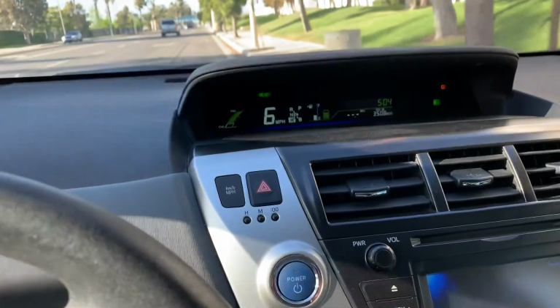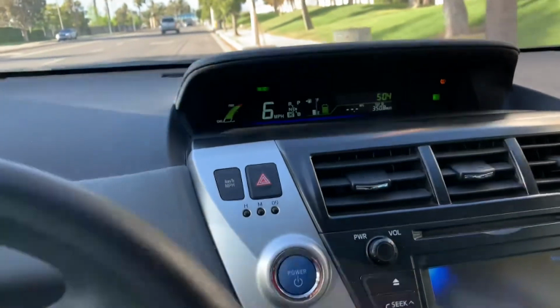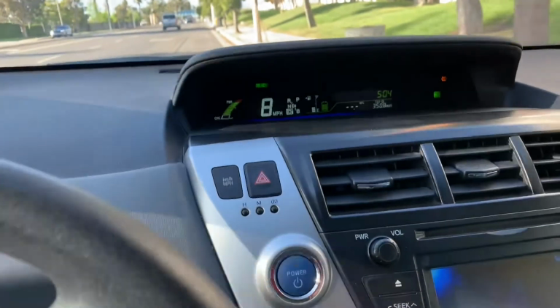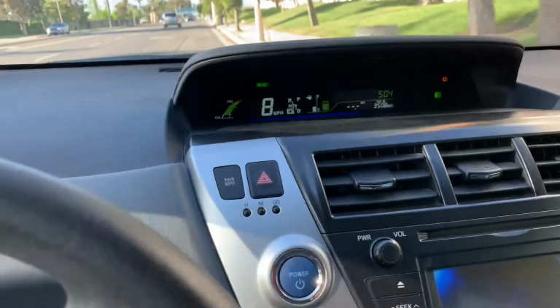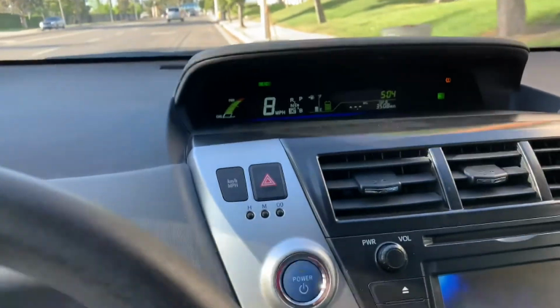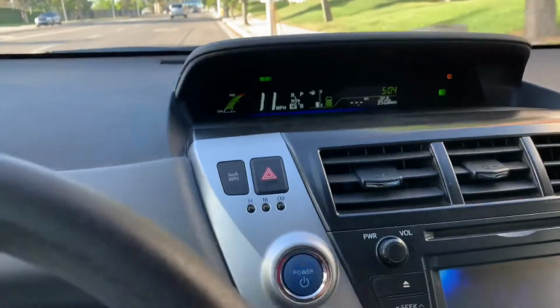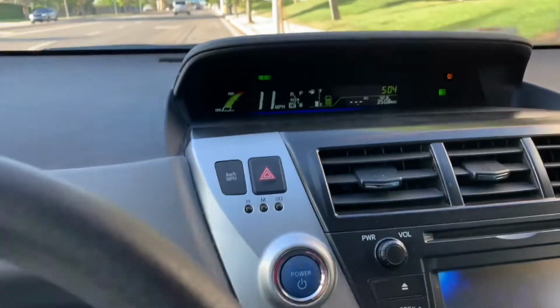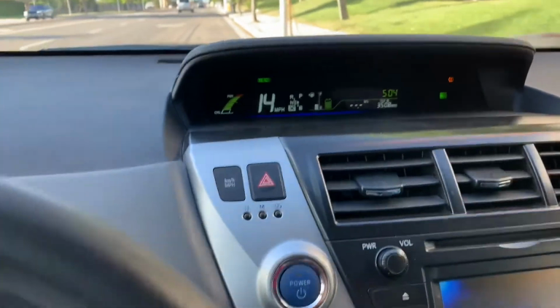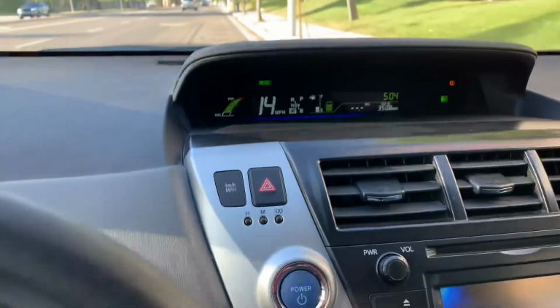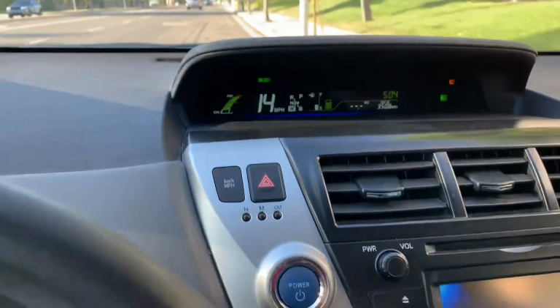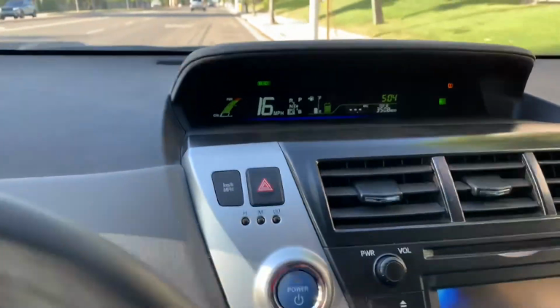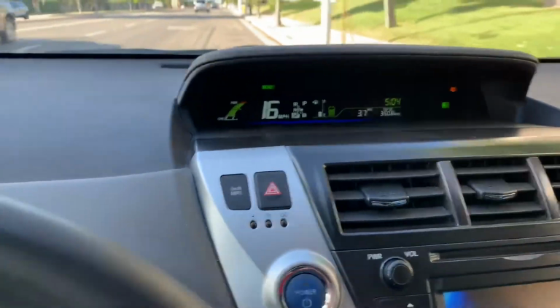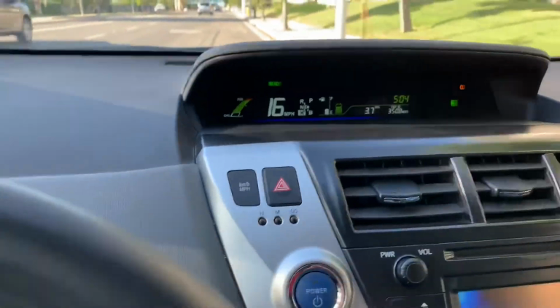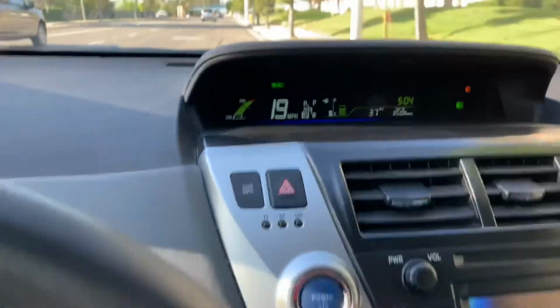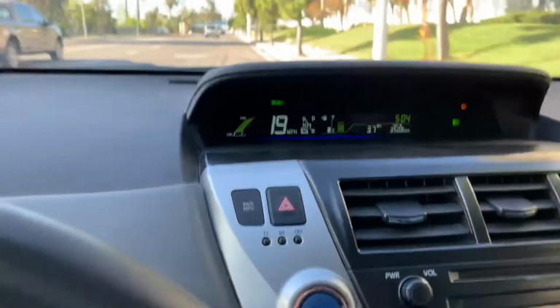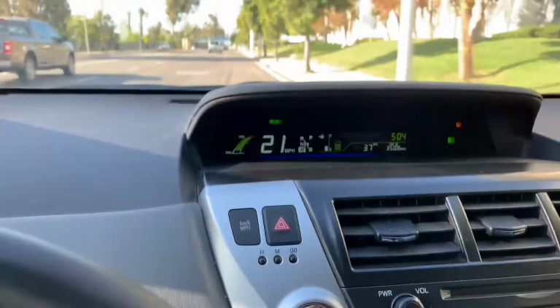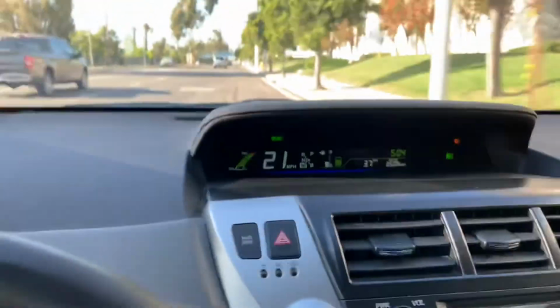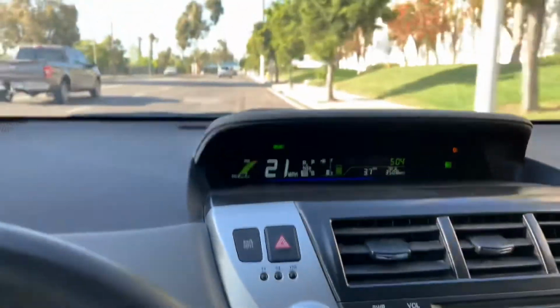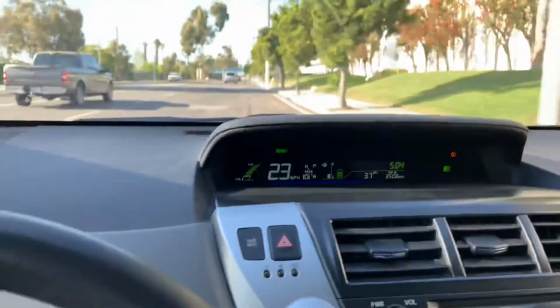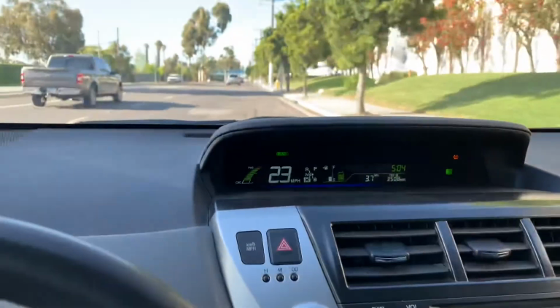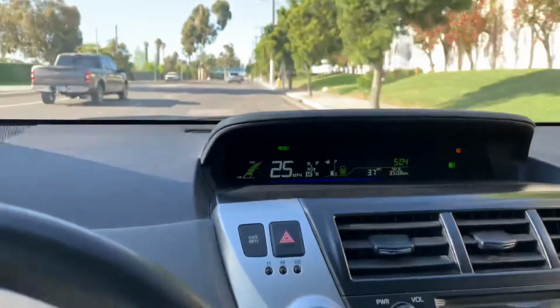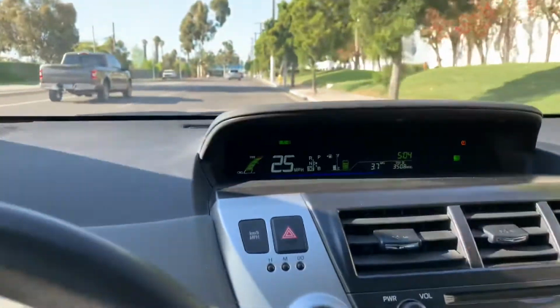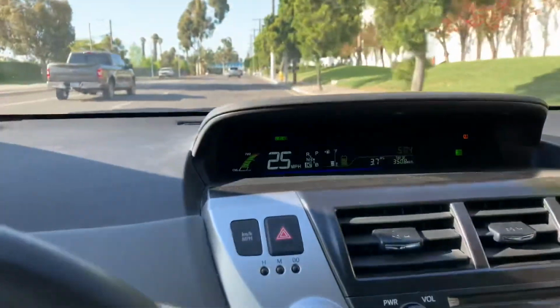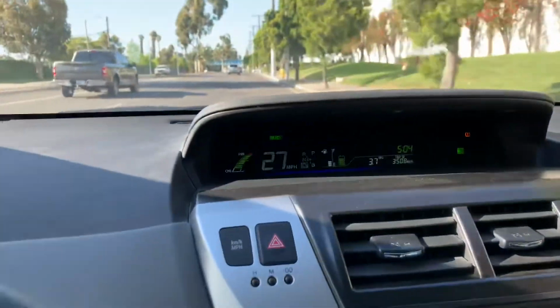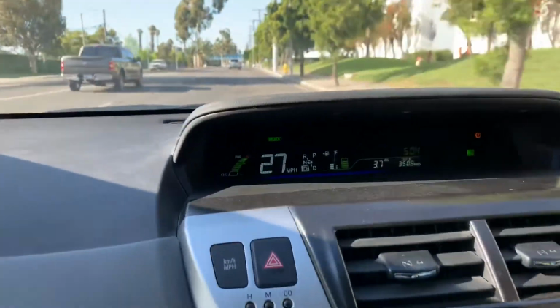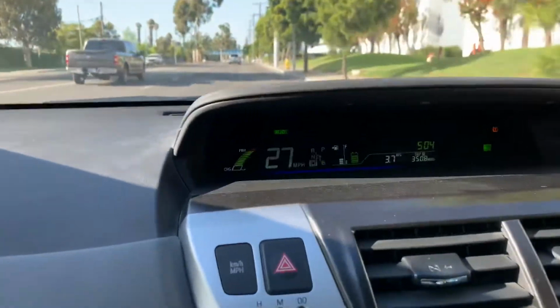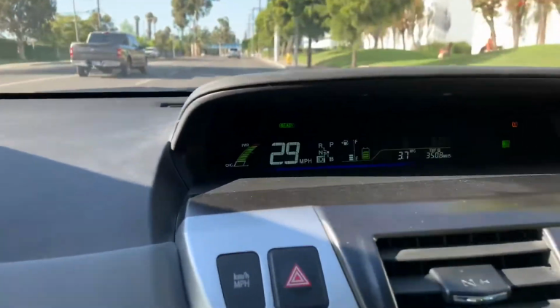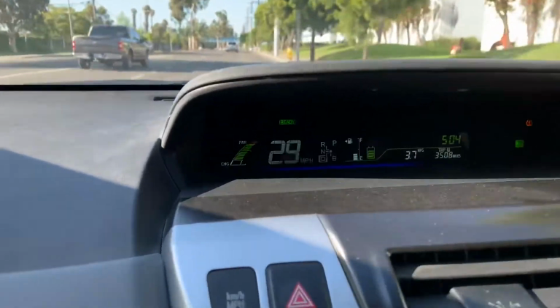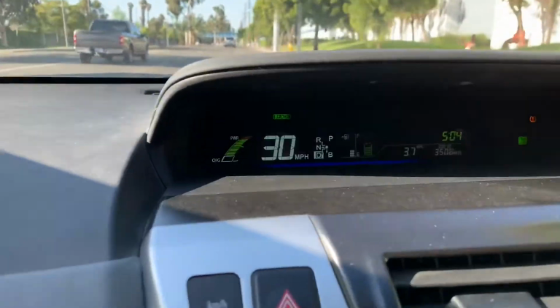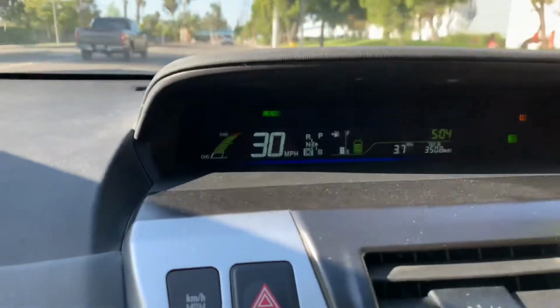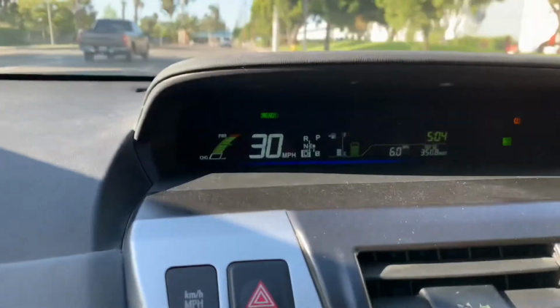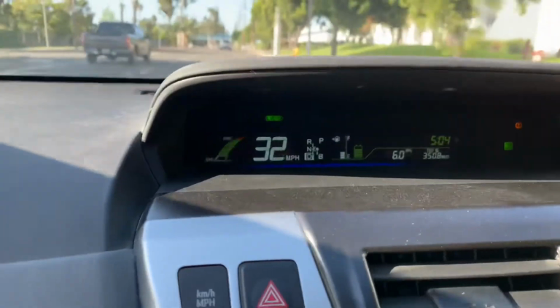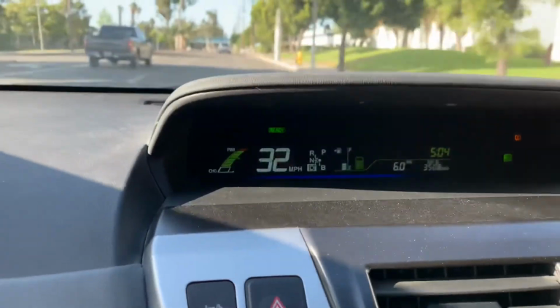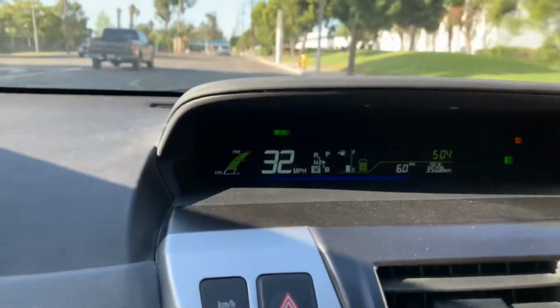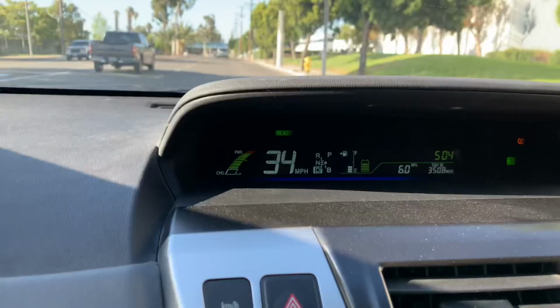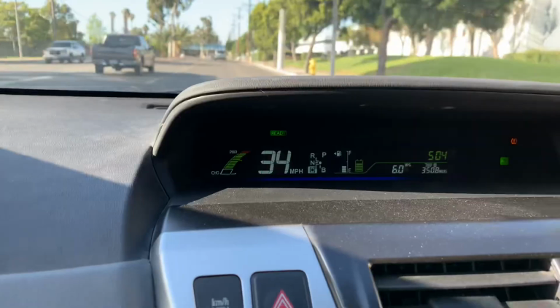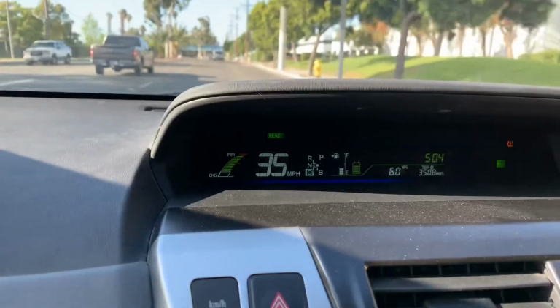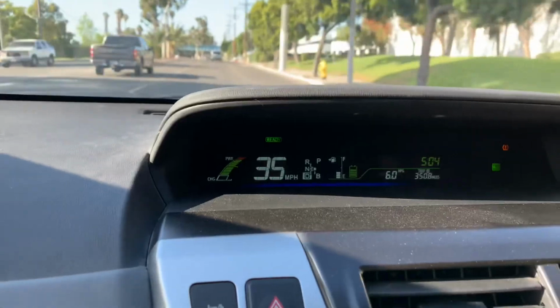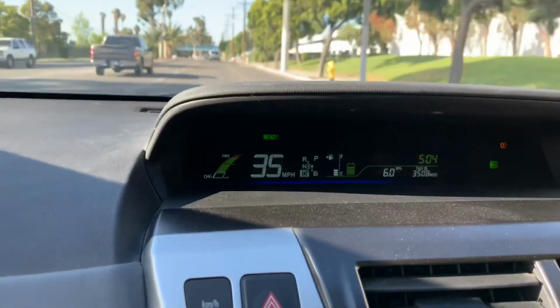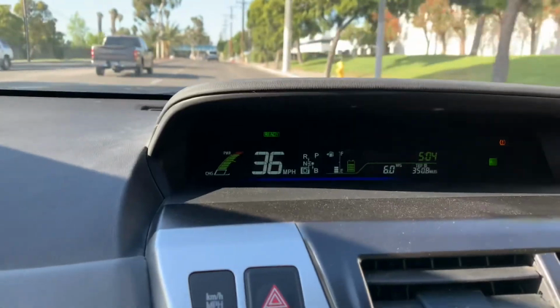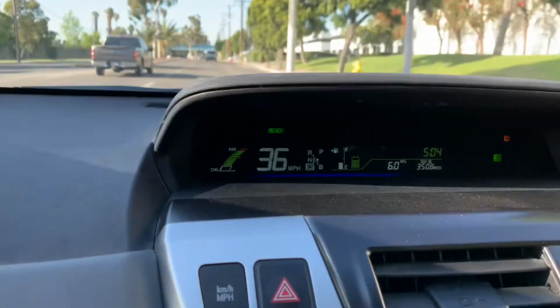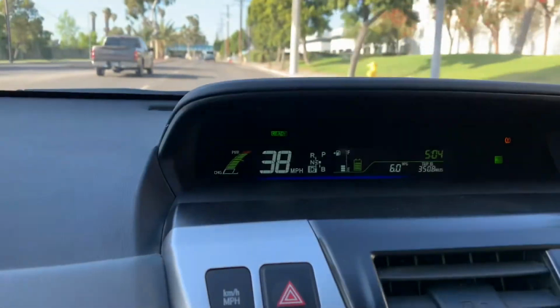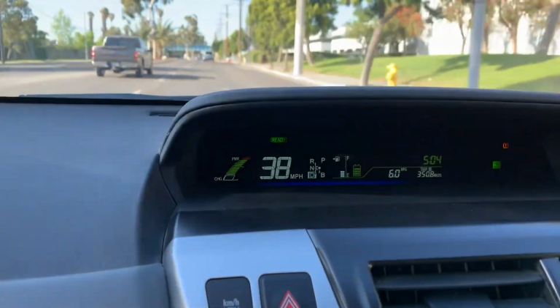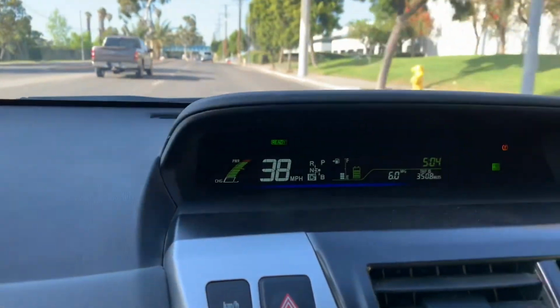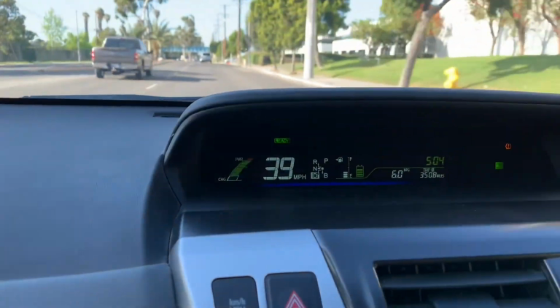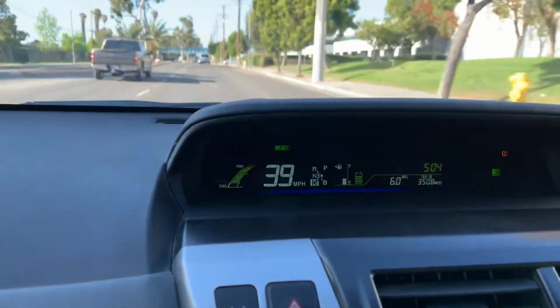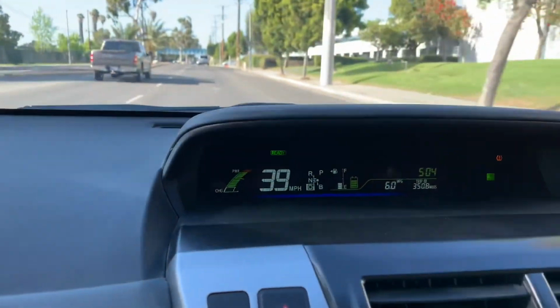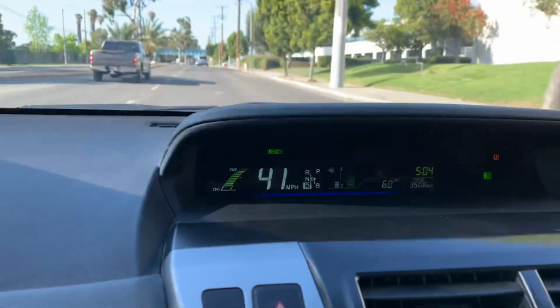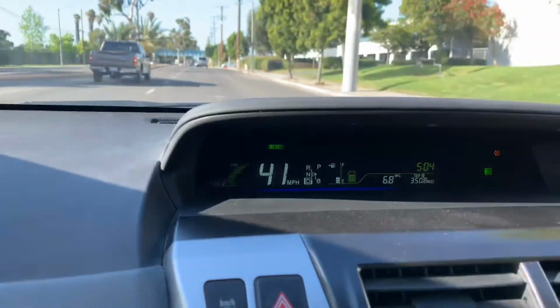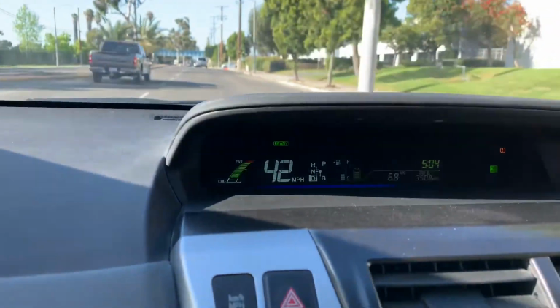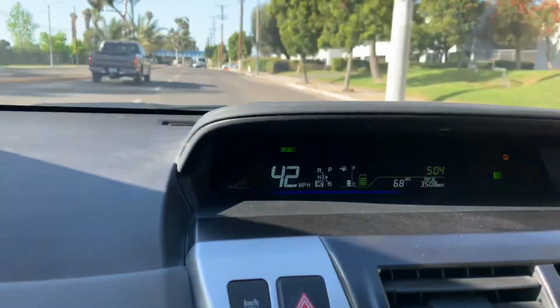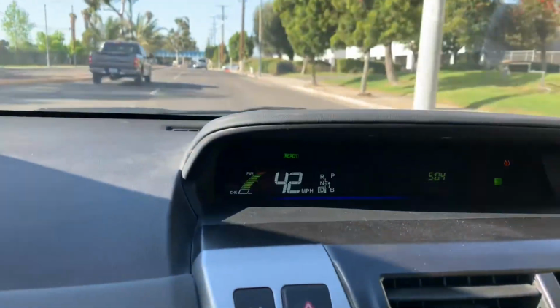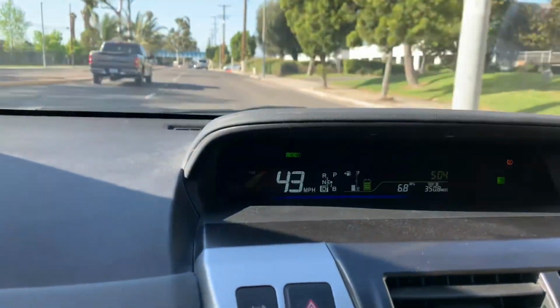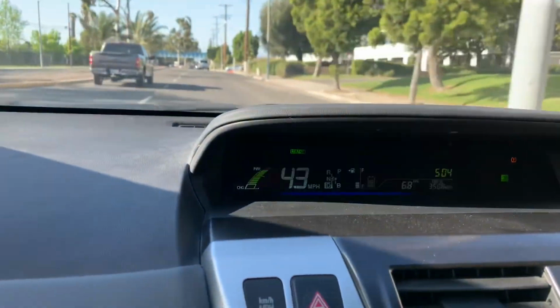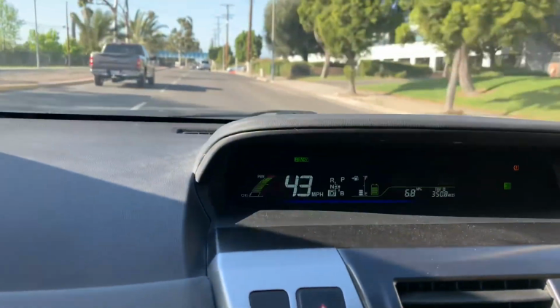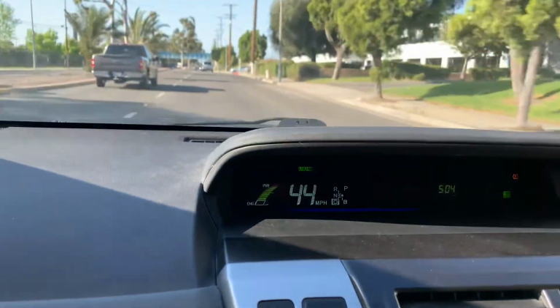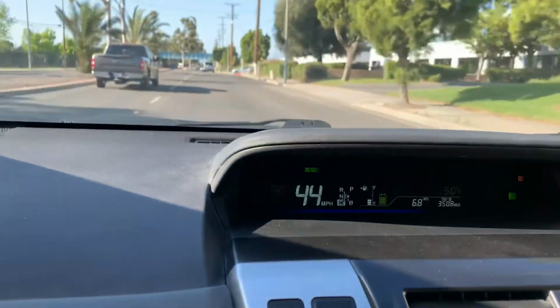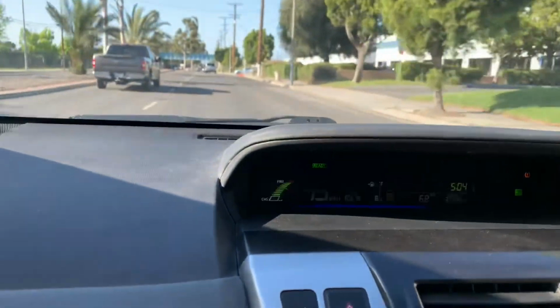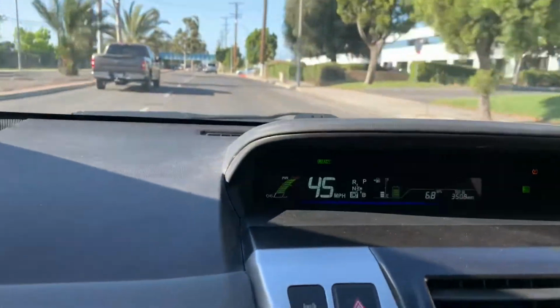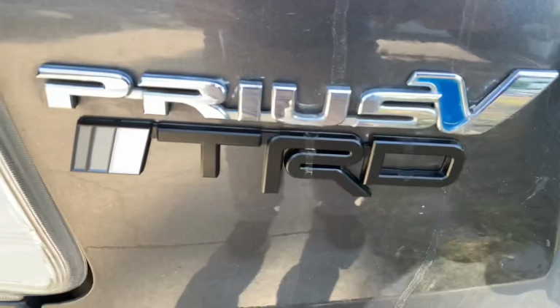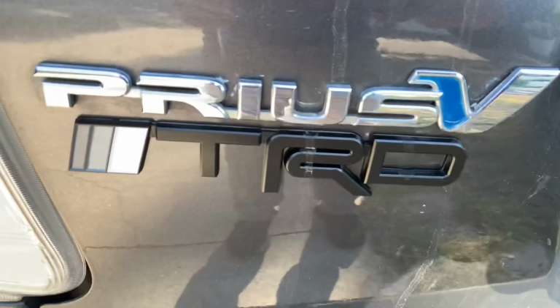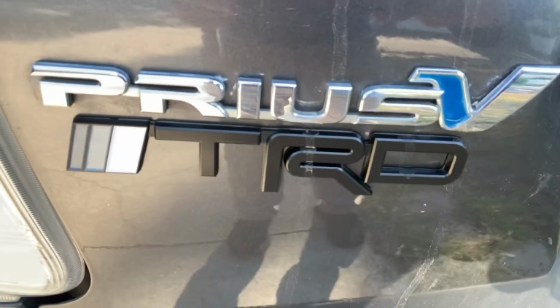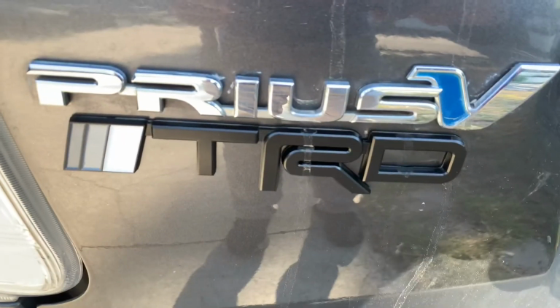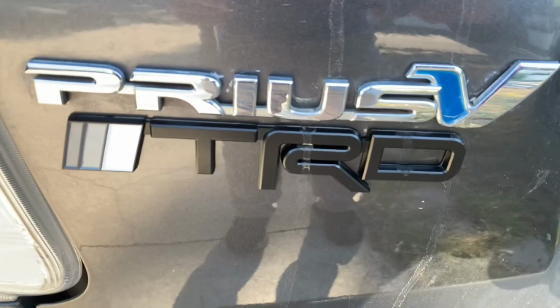Which means it feels a lot quicker in power mode, but in eco mode, if you put your foot all the way to the floor, you get the exact same performance when you need it.